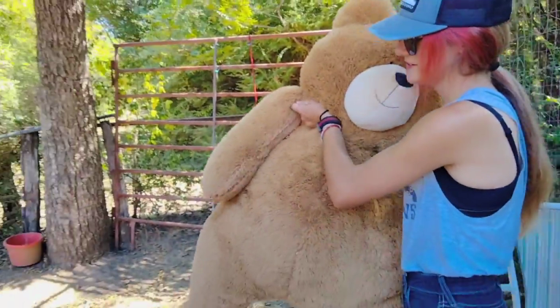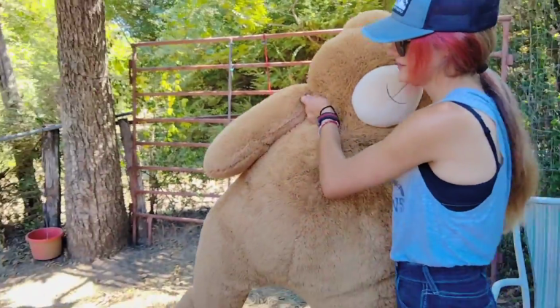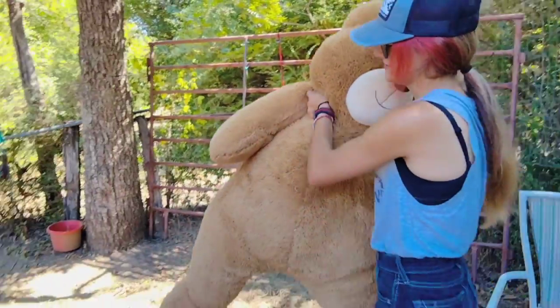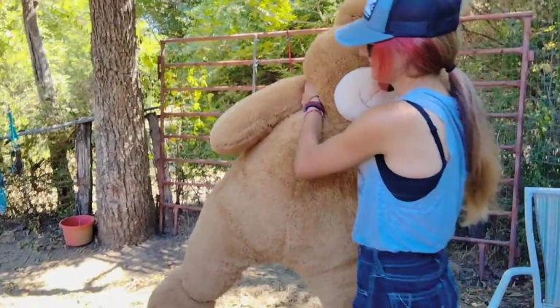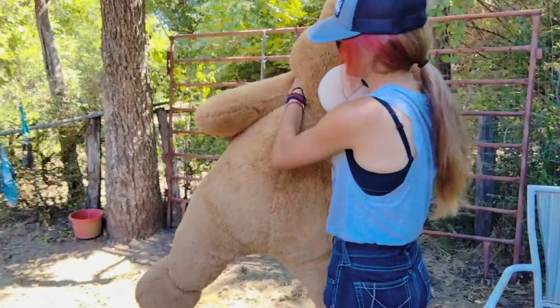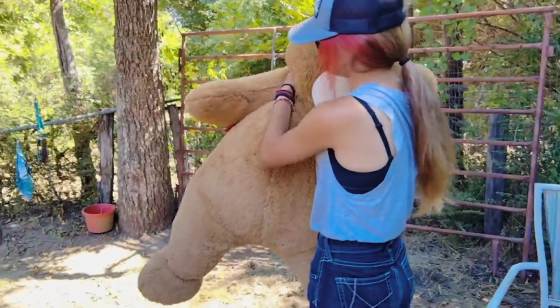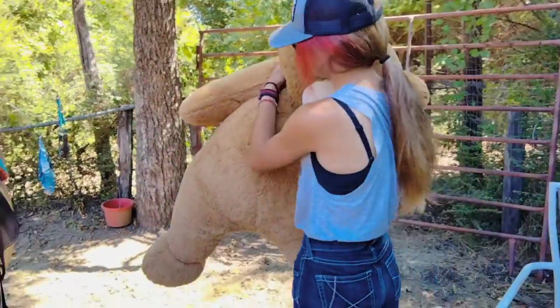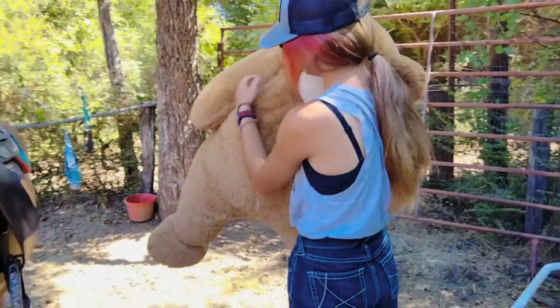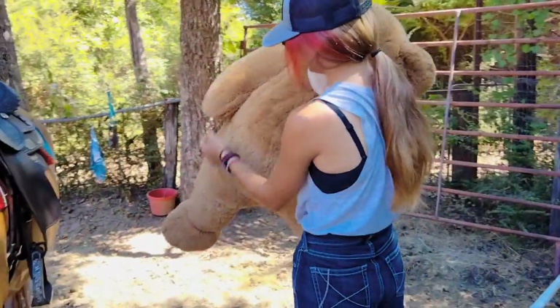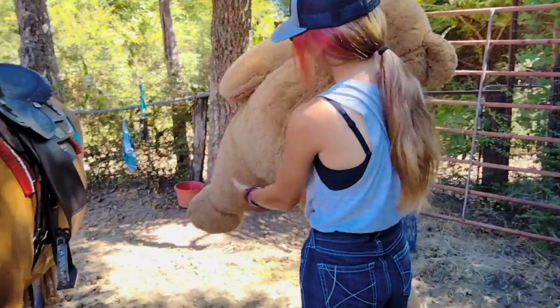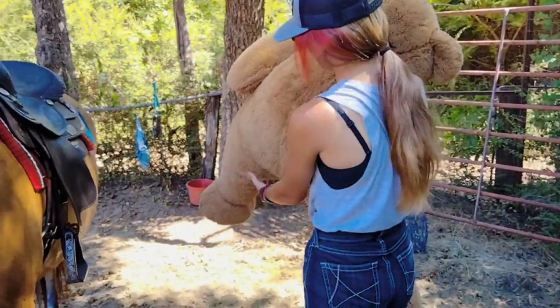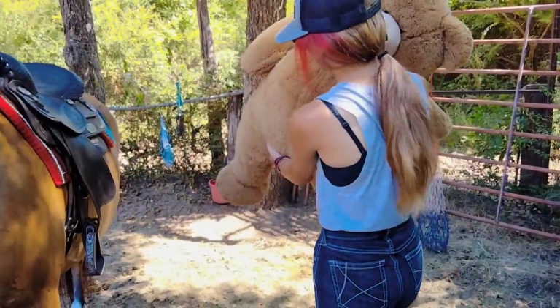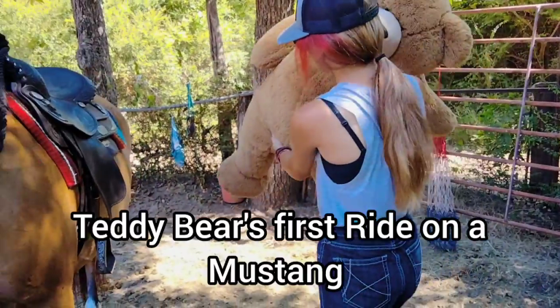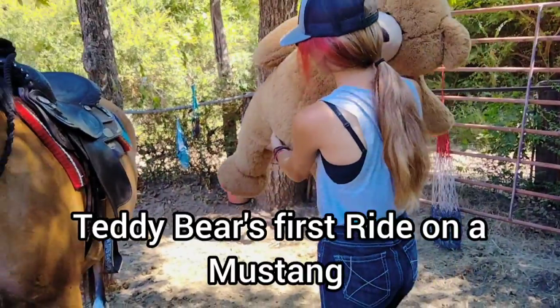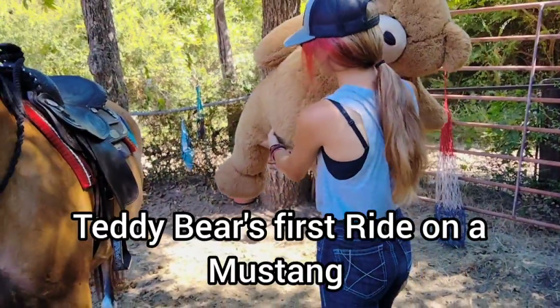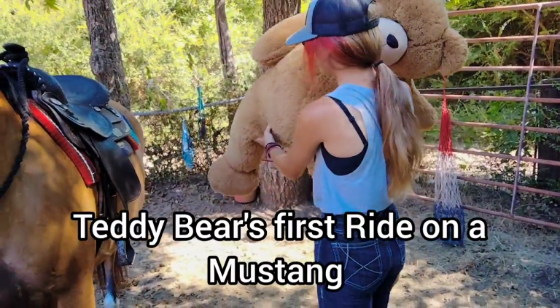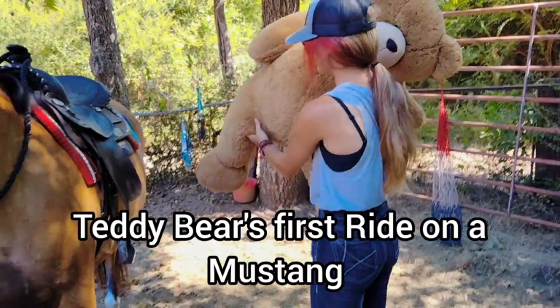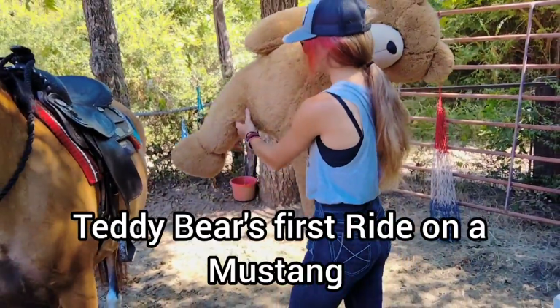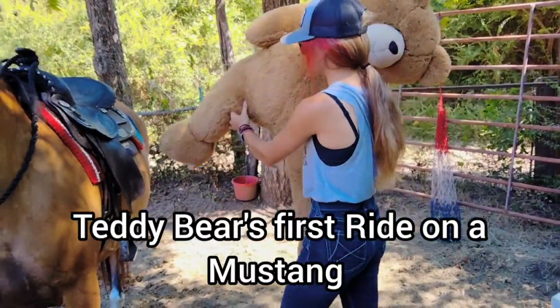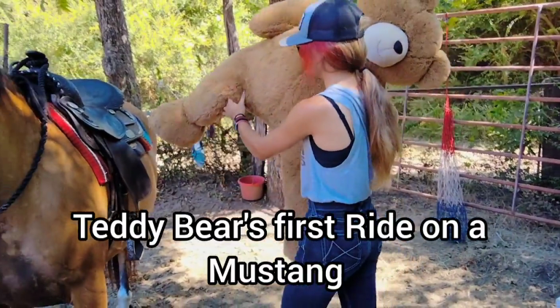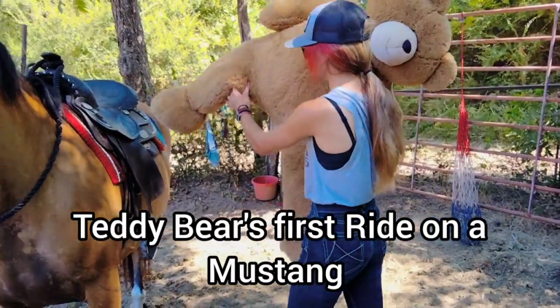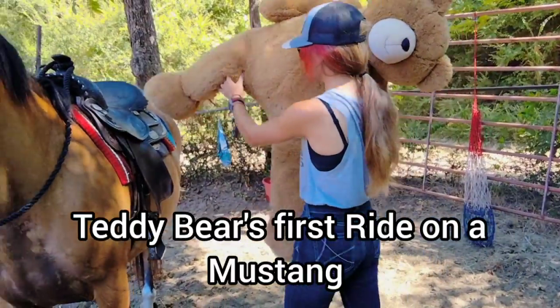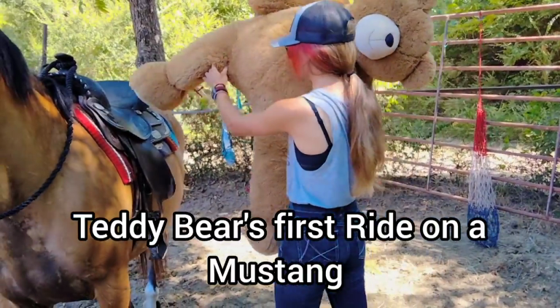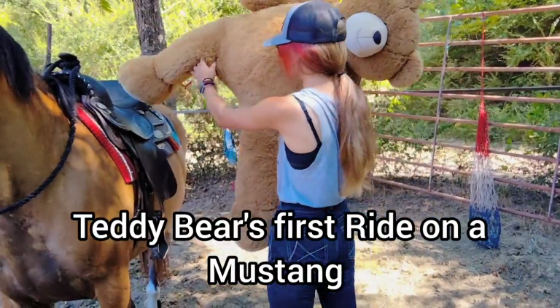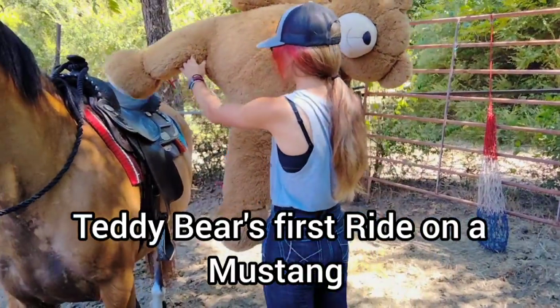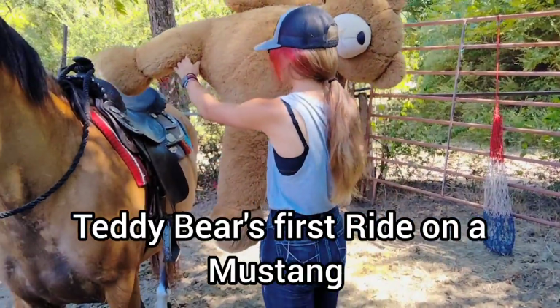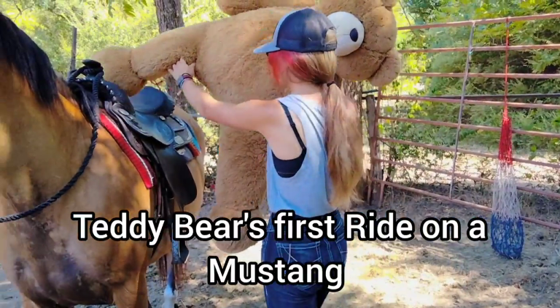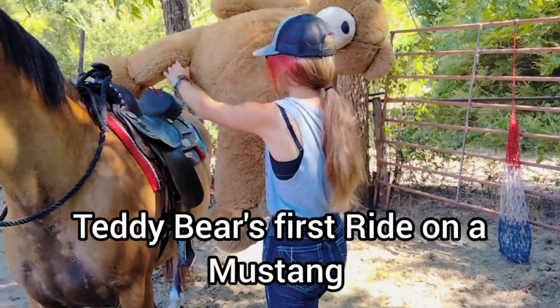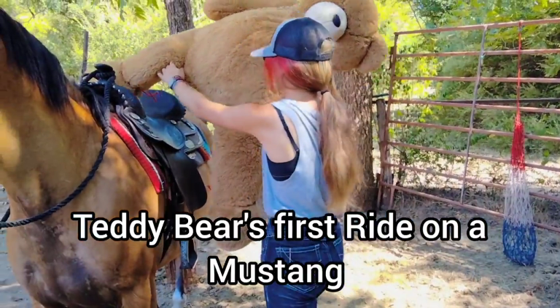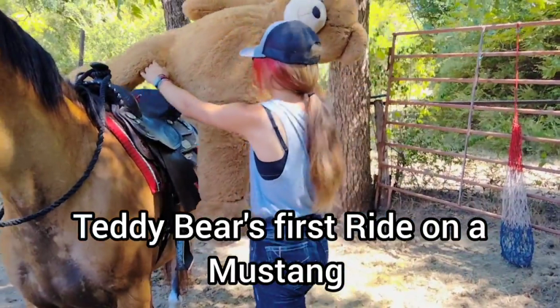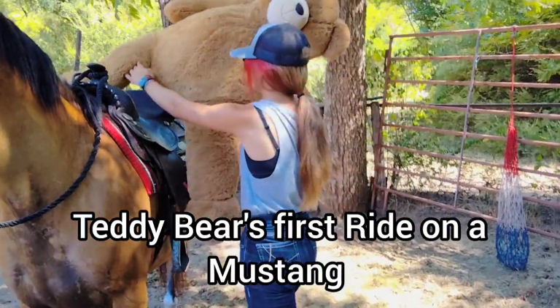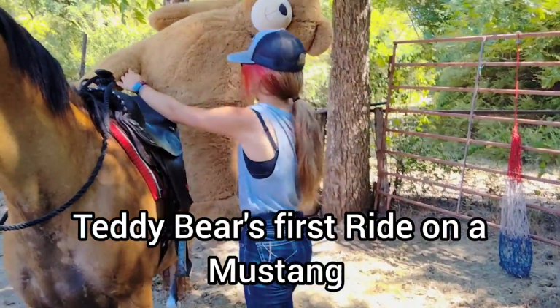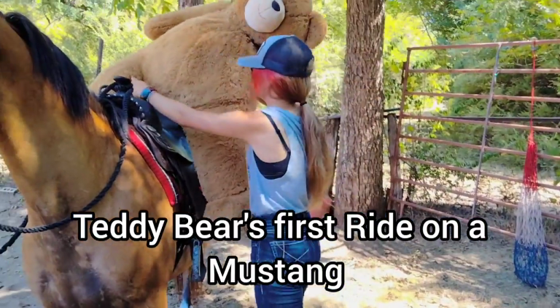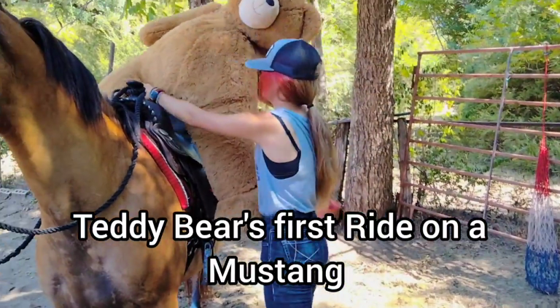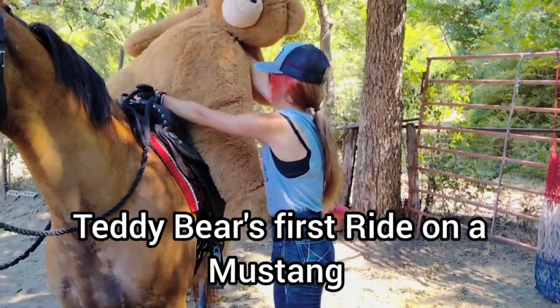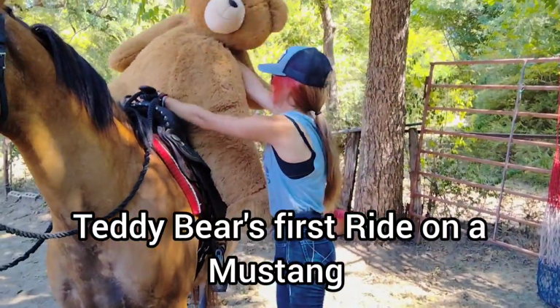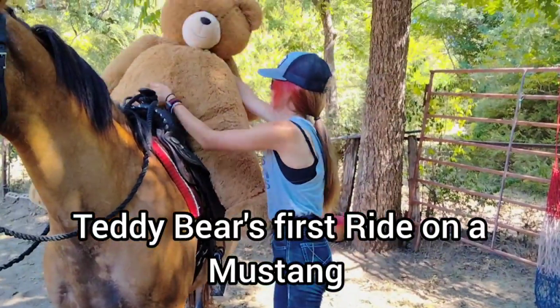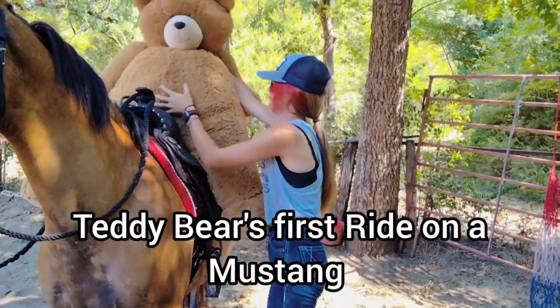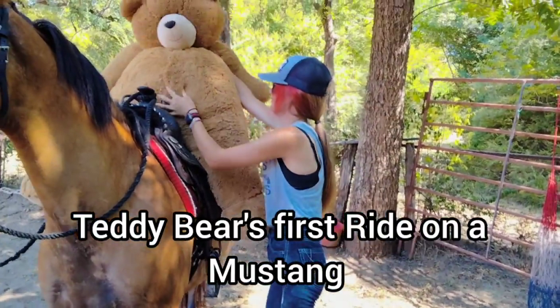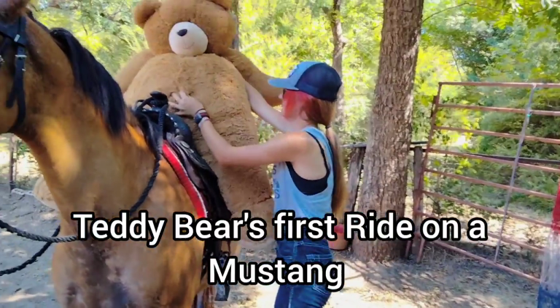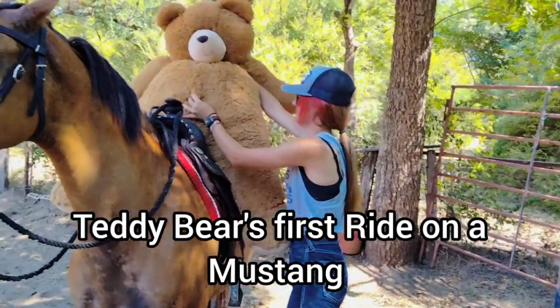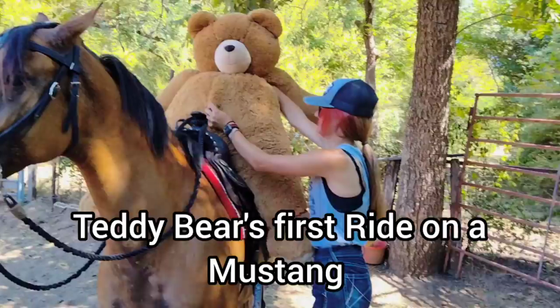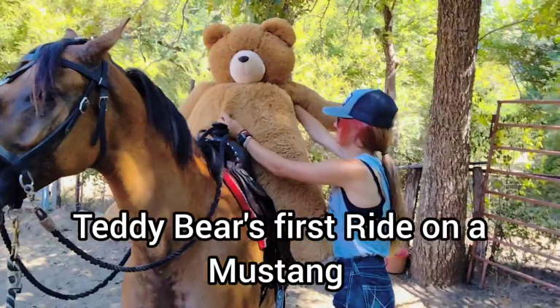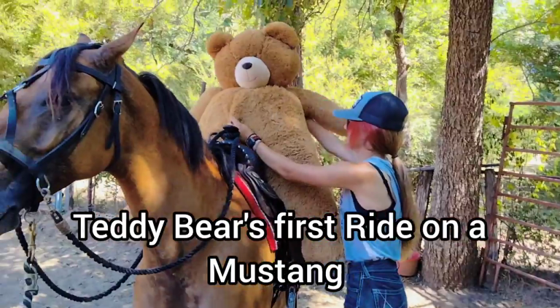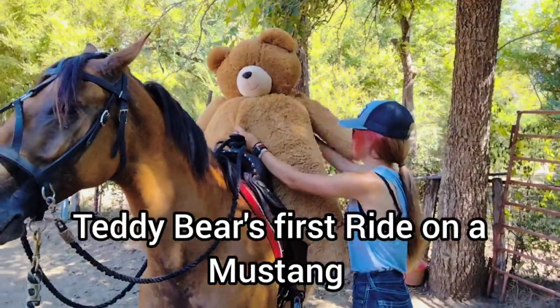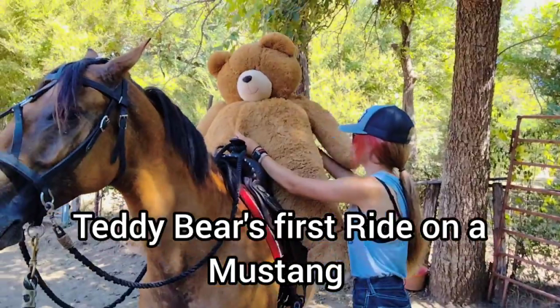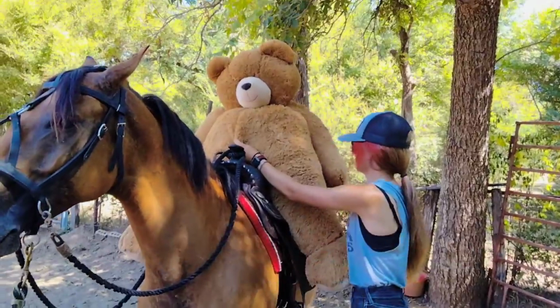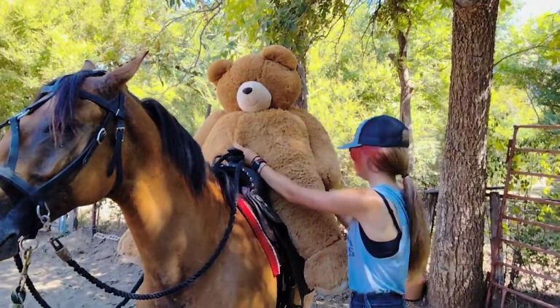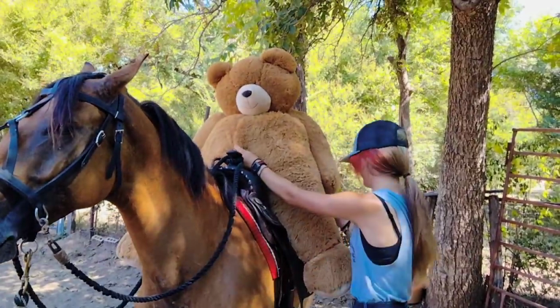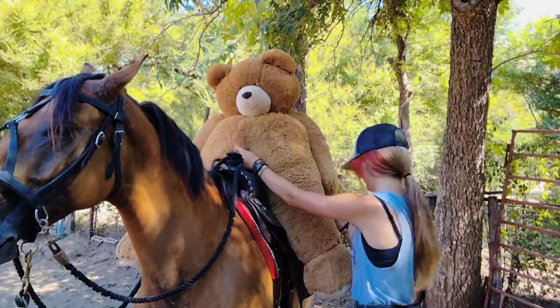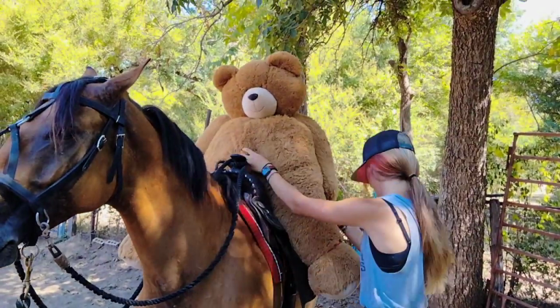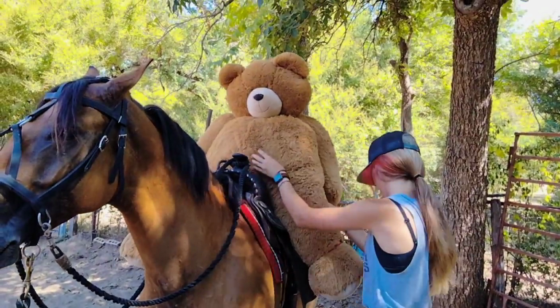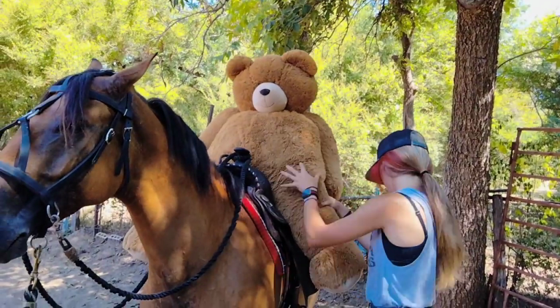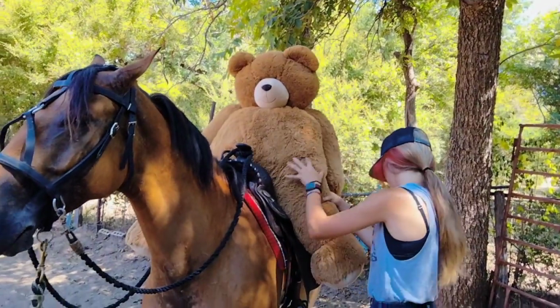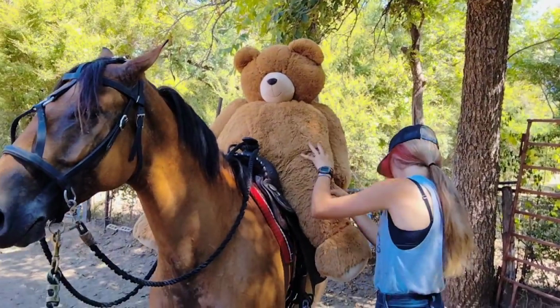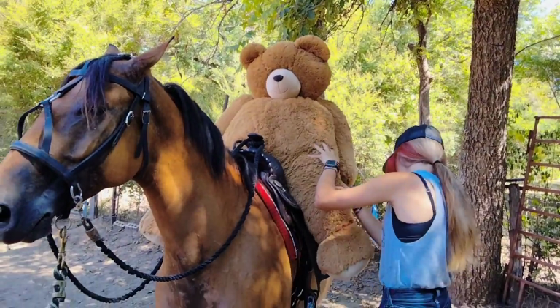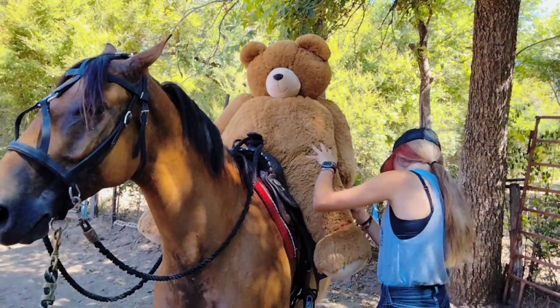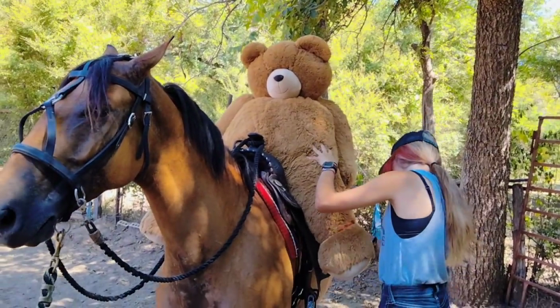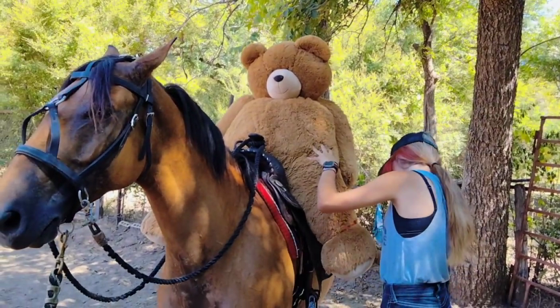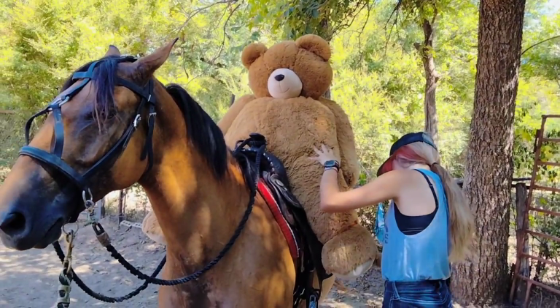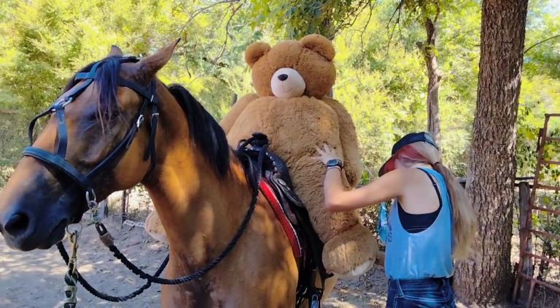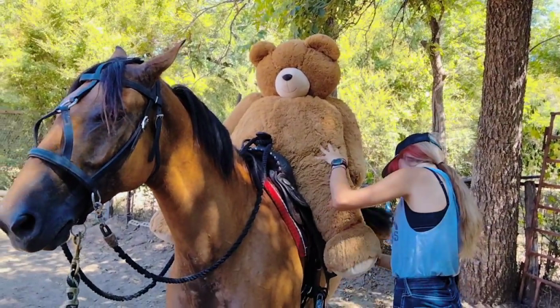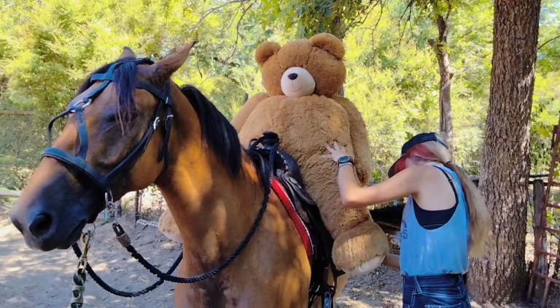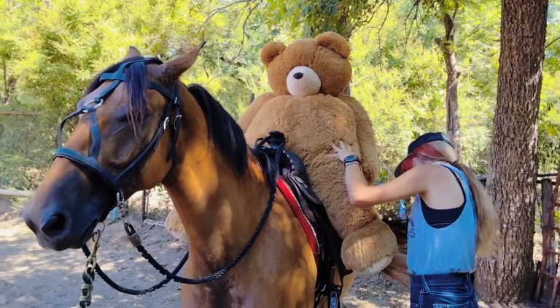Meet Teddy. Teddy is going for his first ride on Moondancer today, and we'll see how he does.